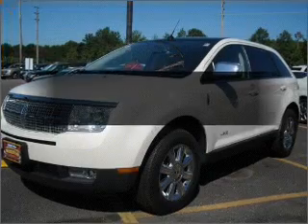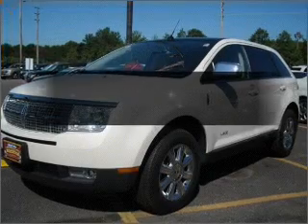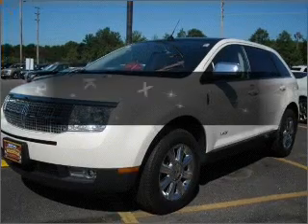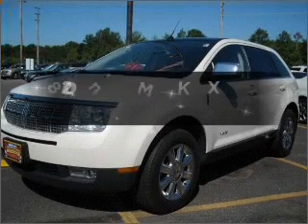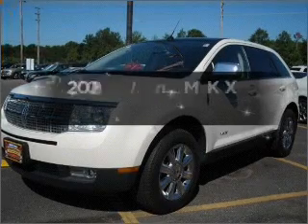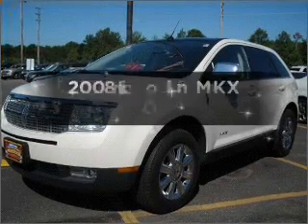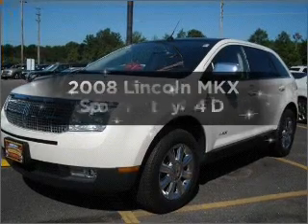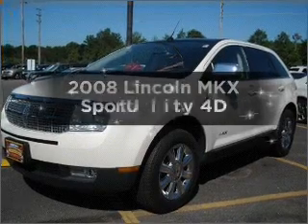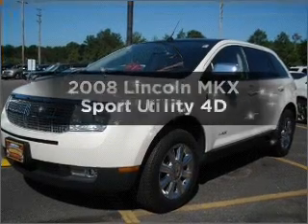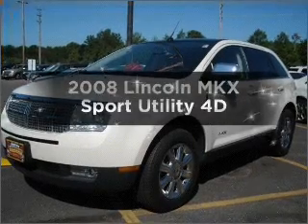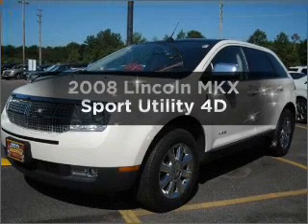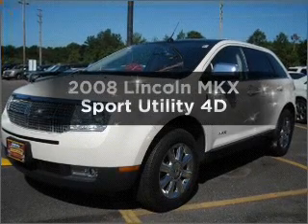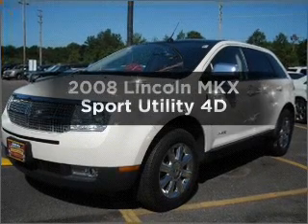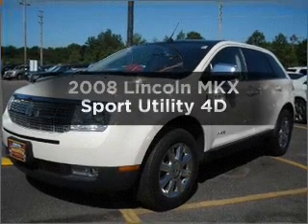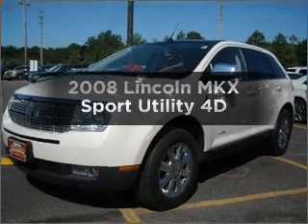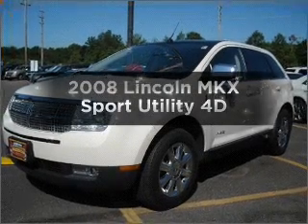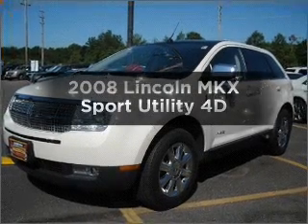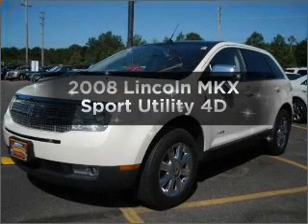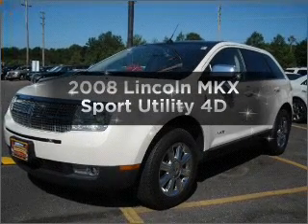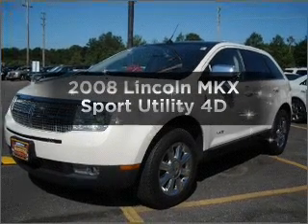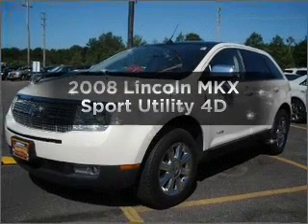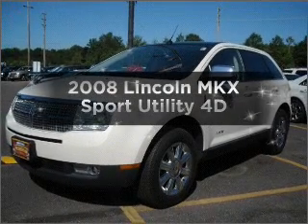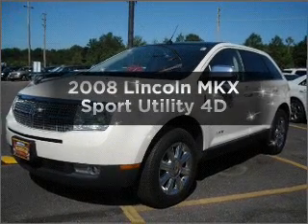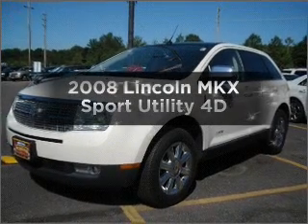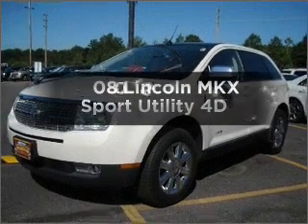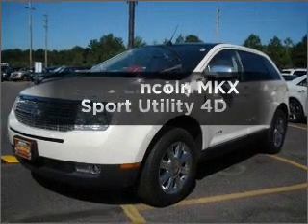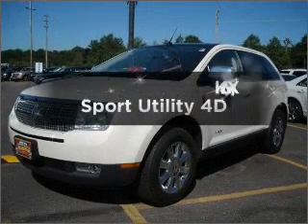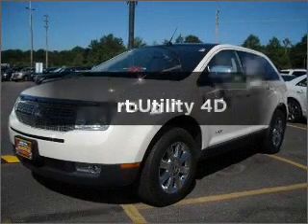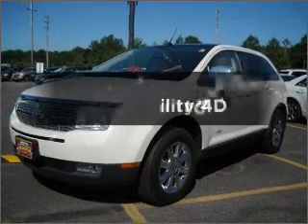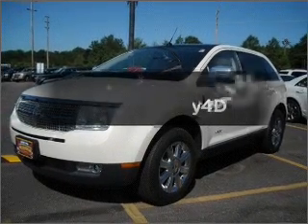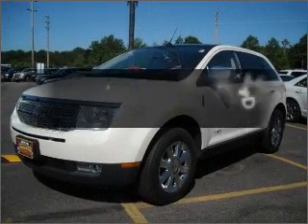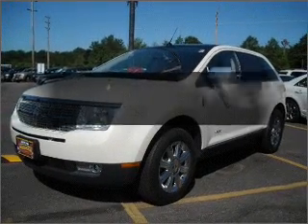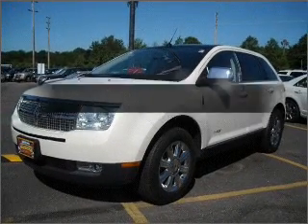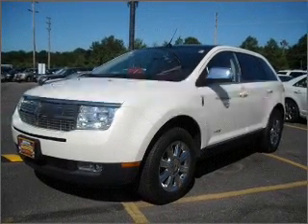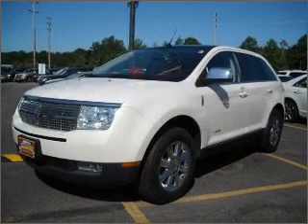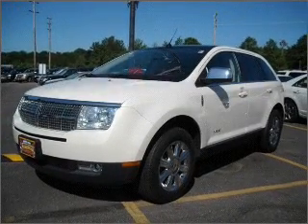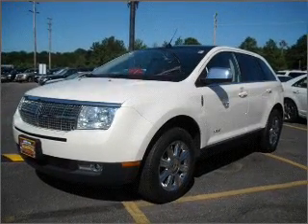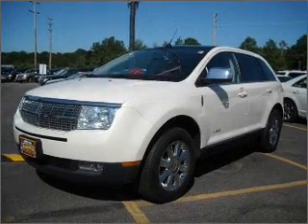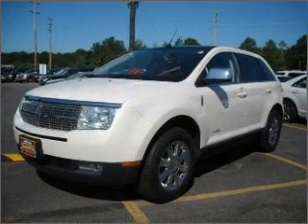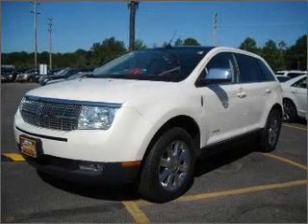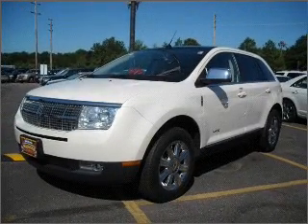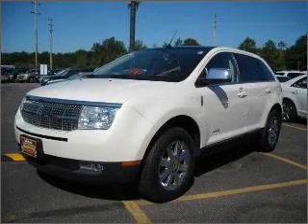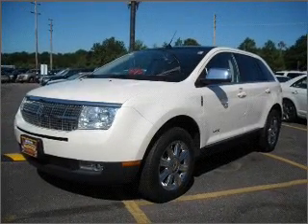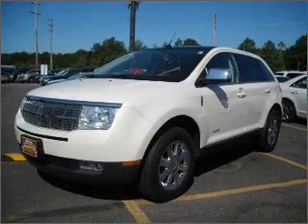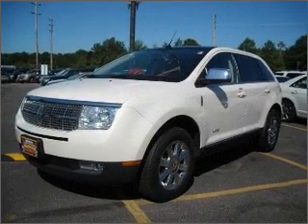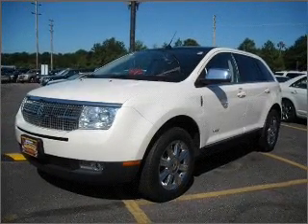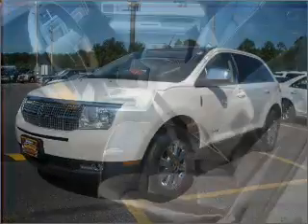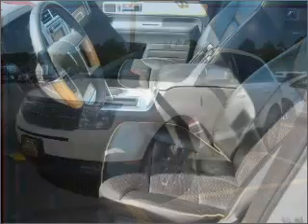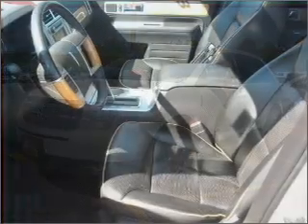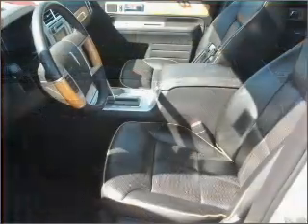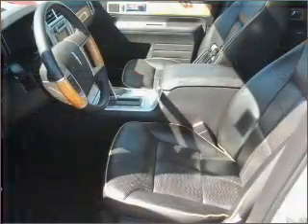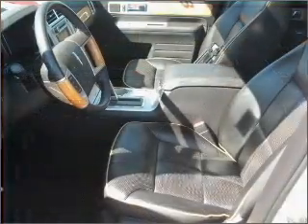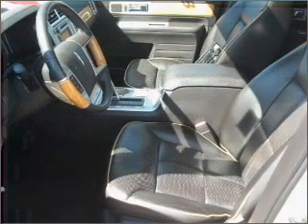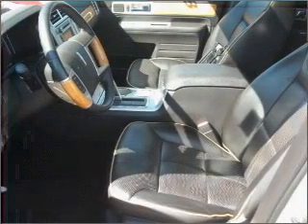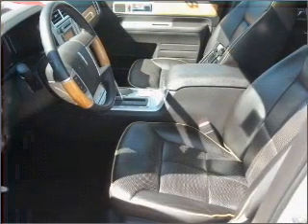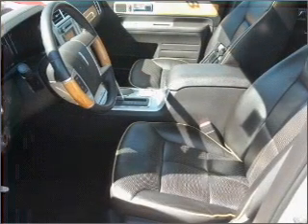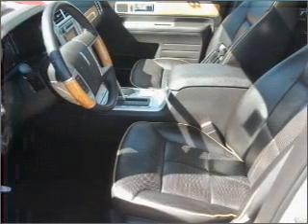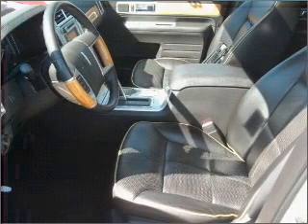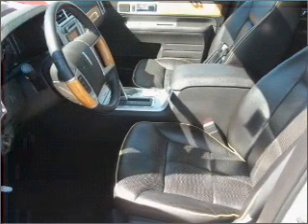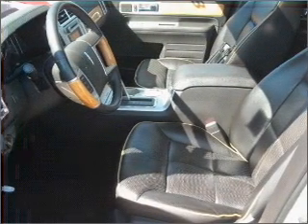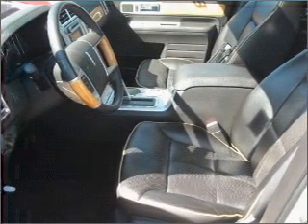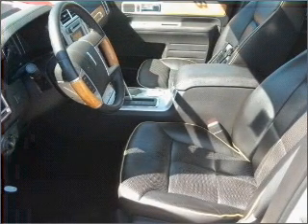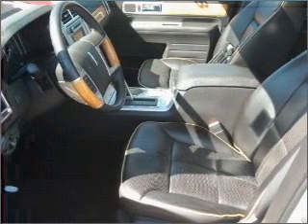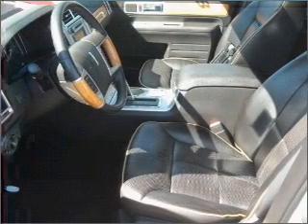Introducing the 2008 Lincoln MKX. Travel the roads in style and comfort in this great vehicle.